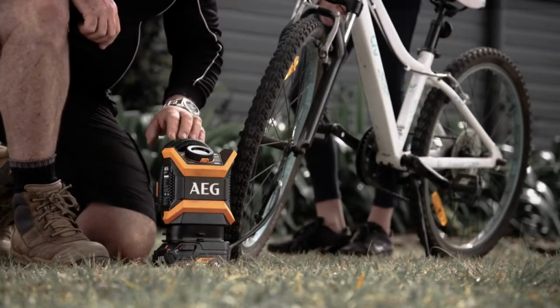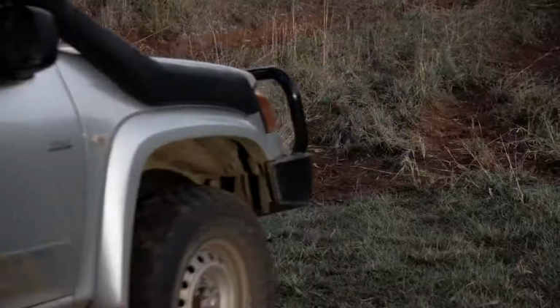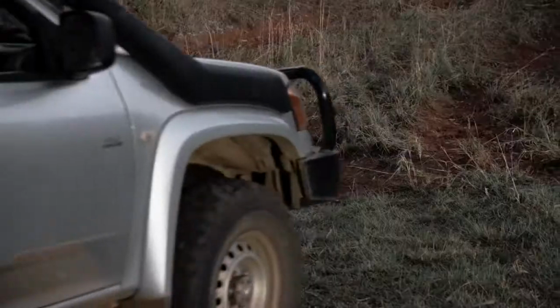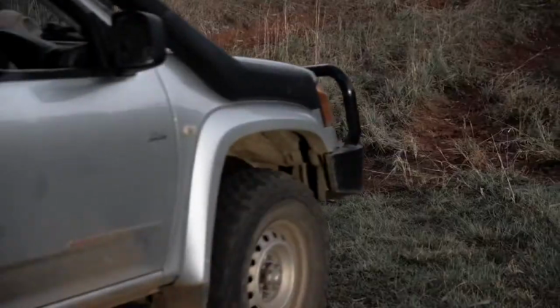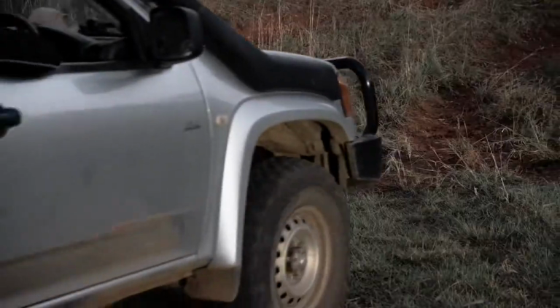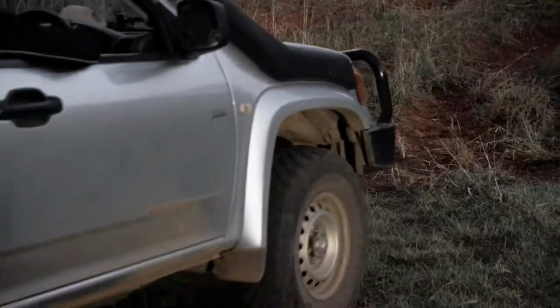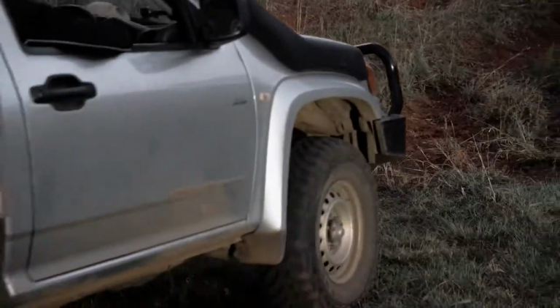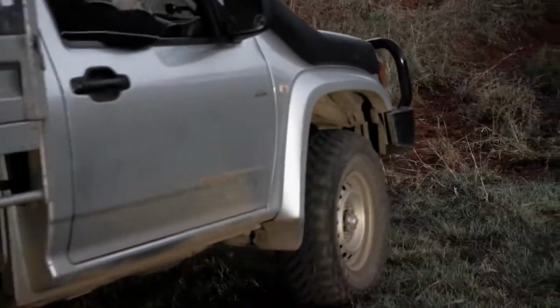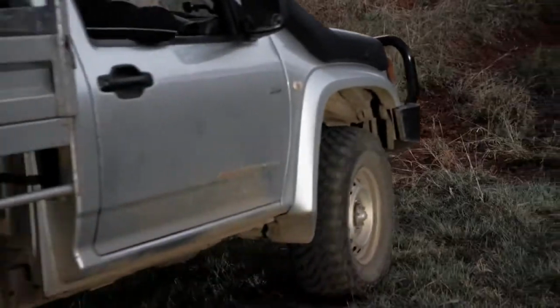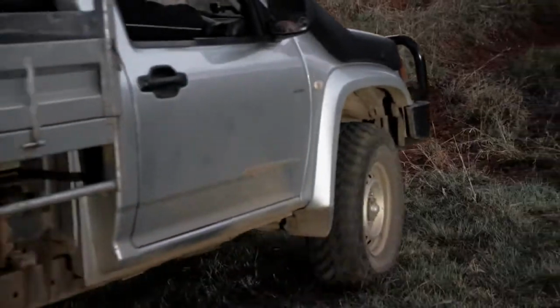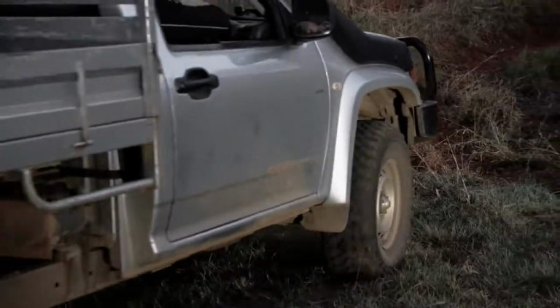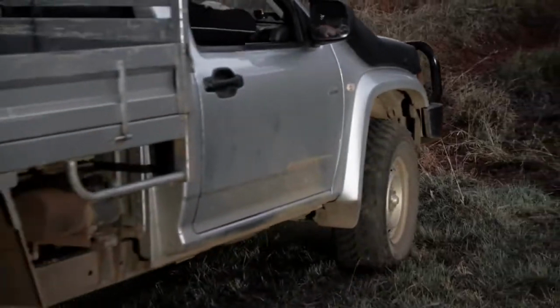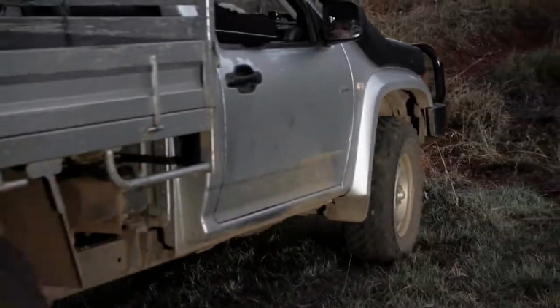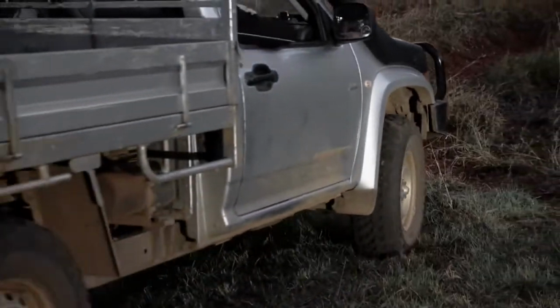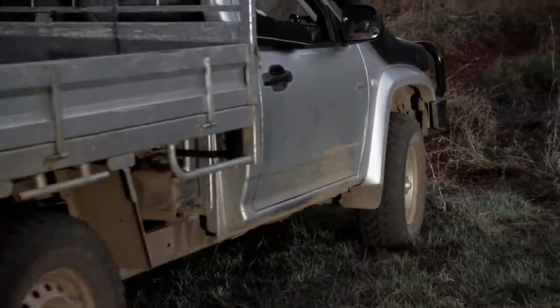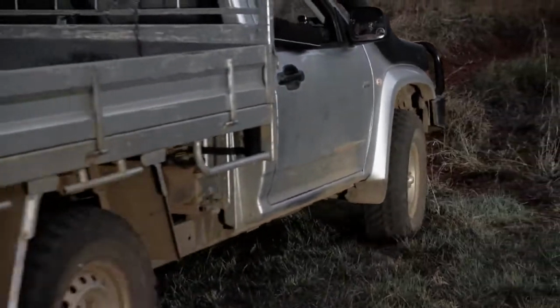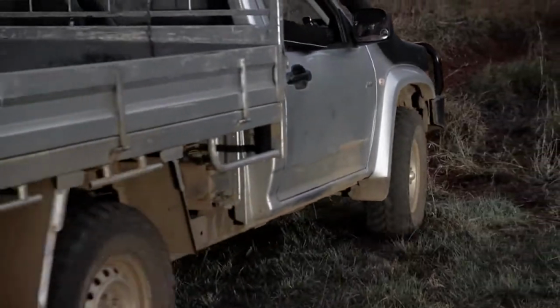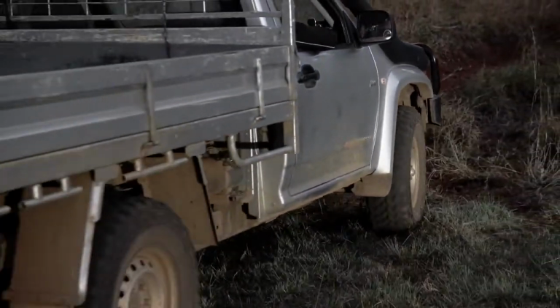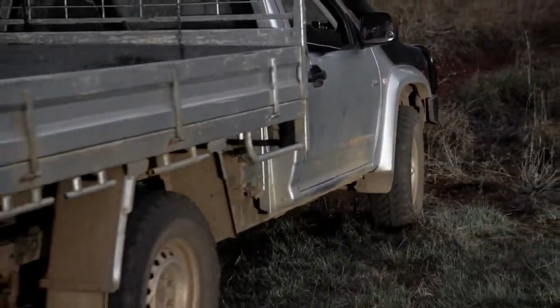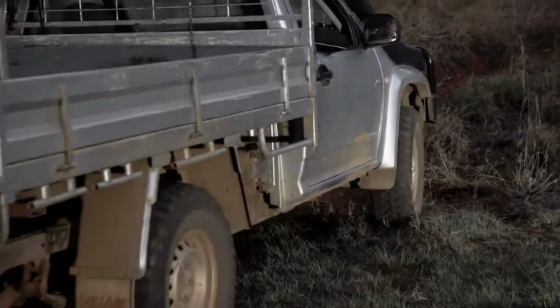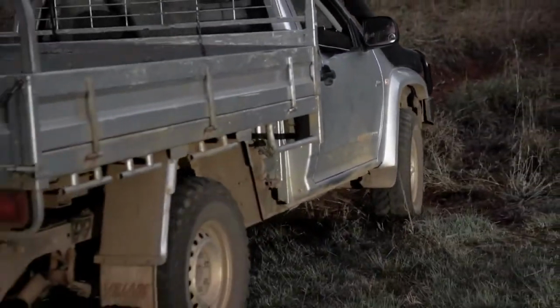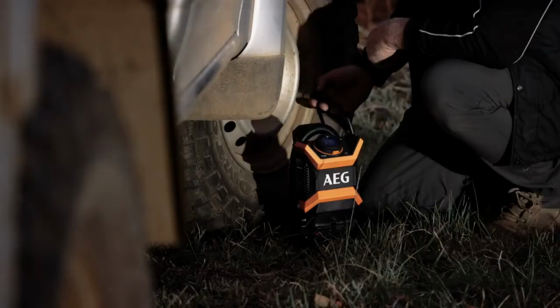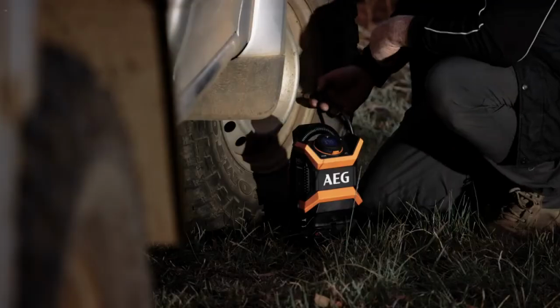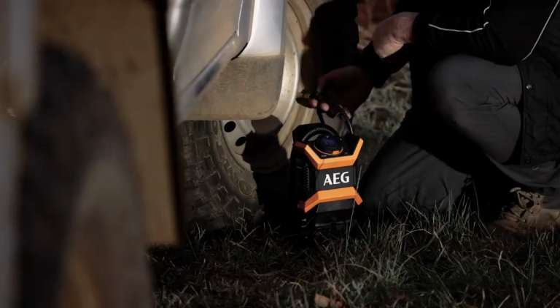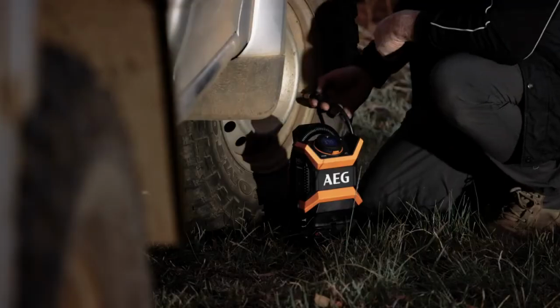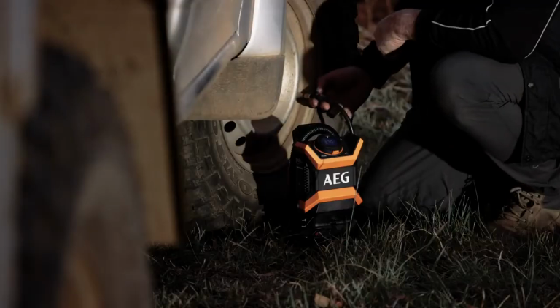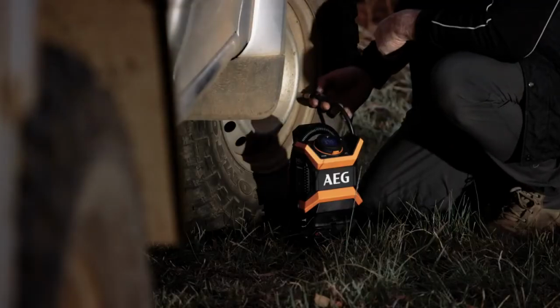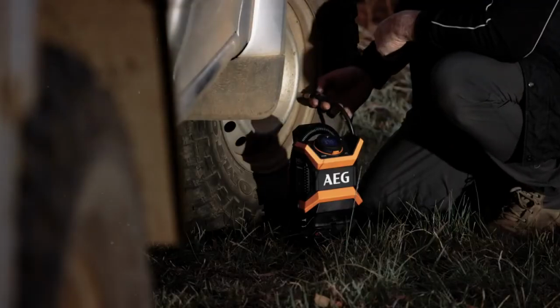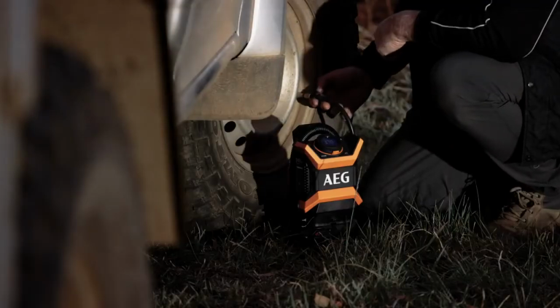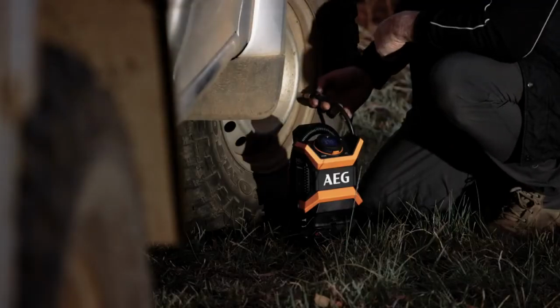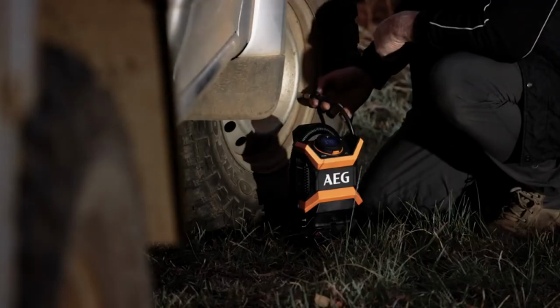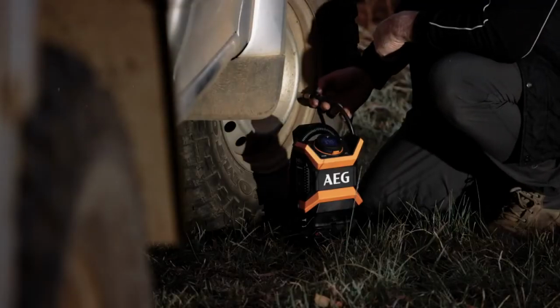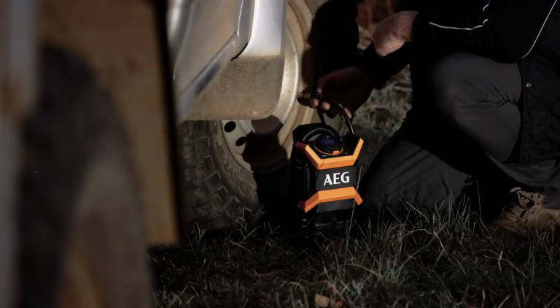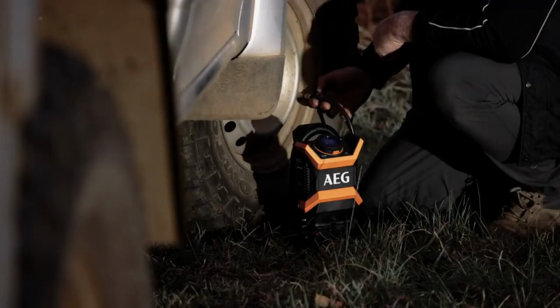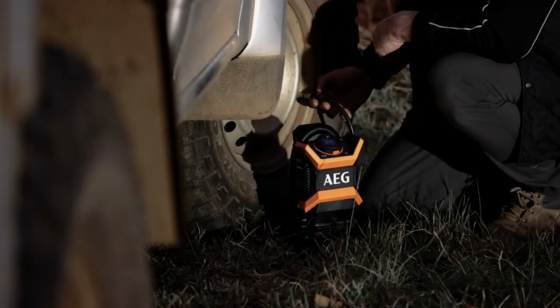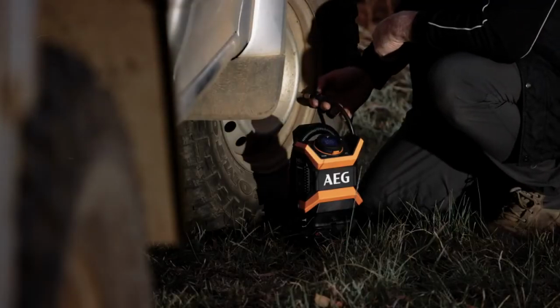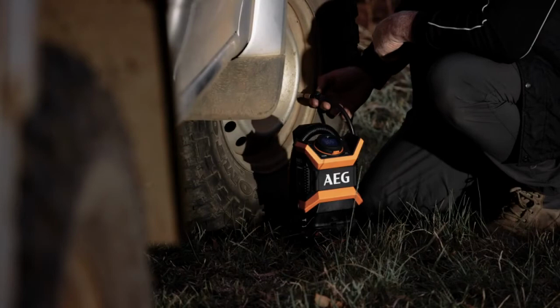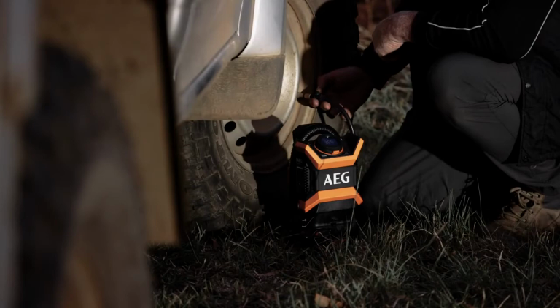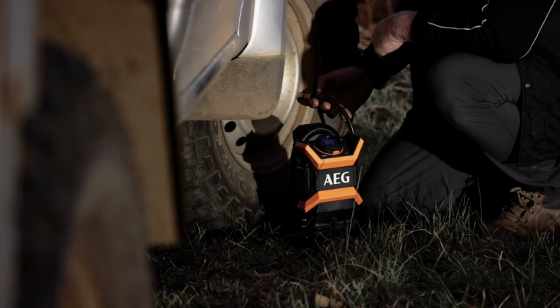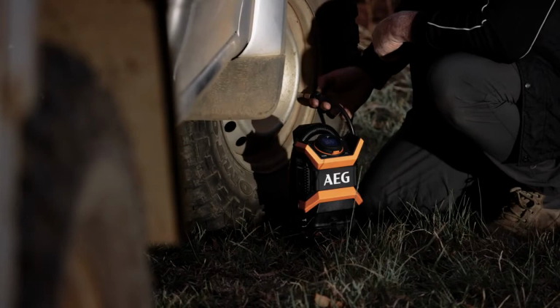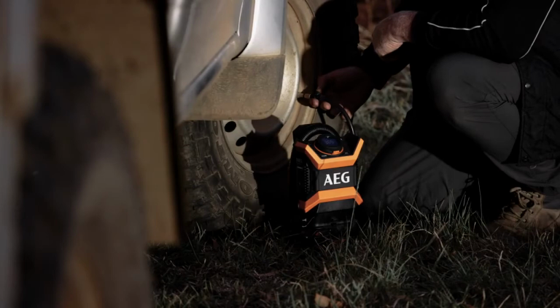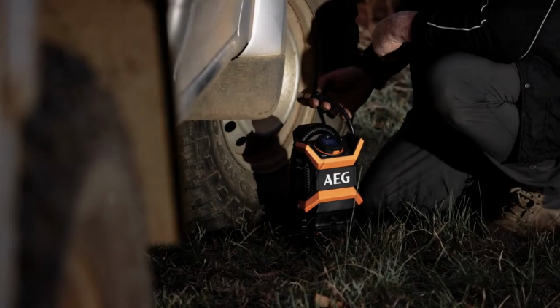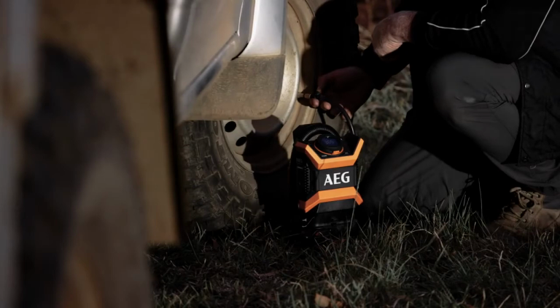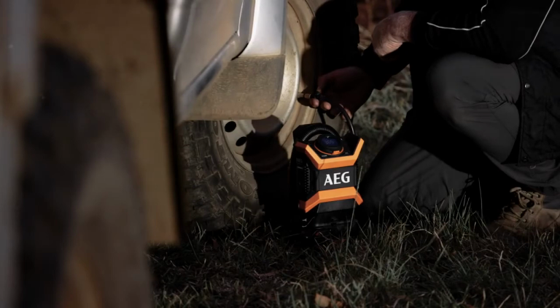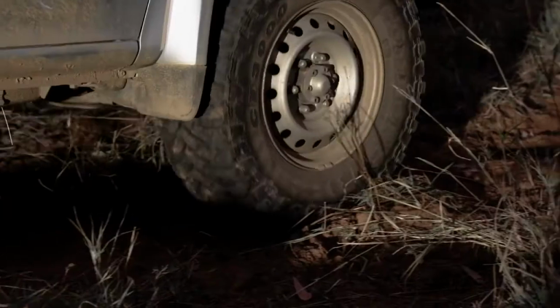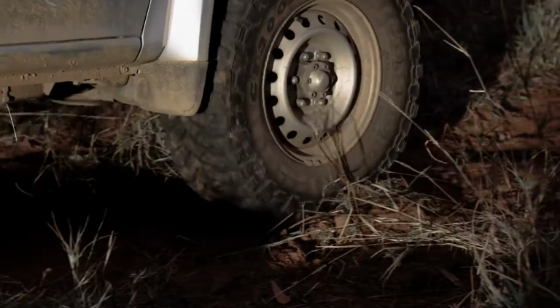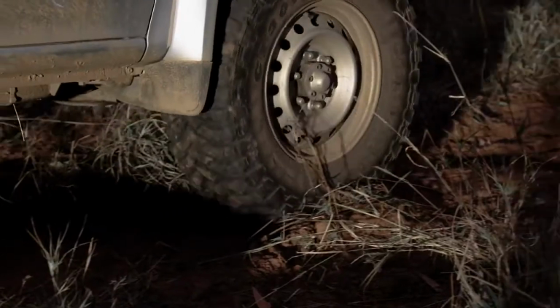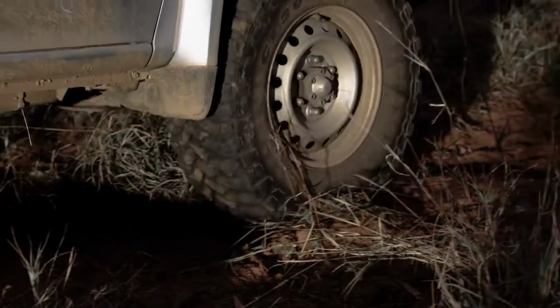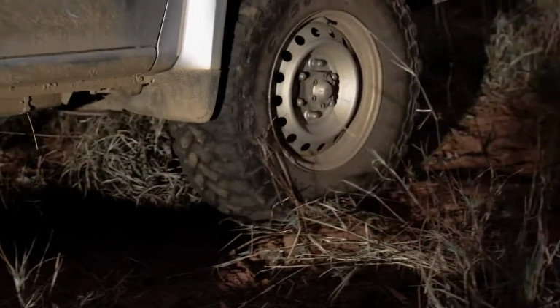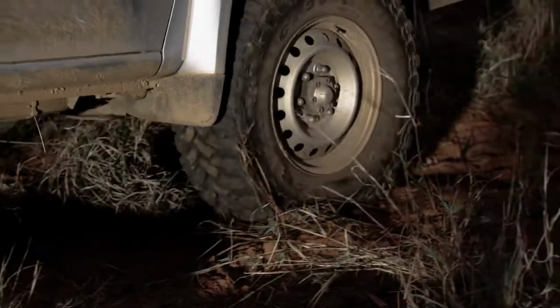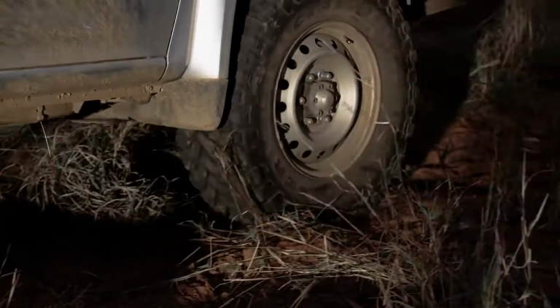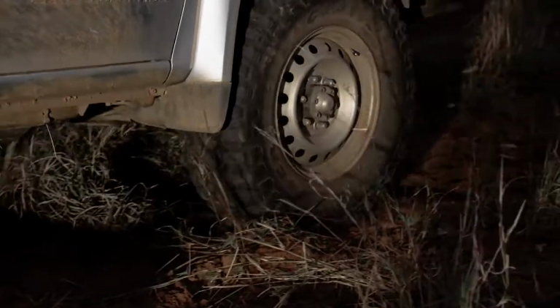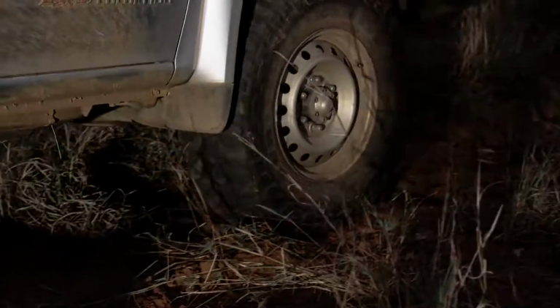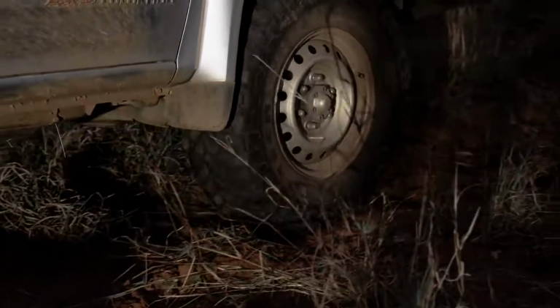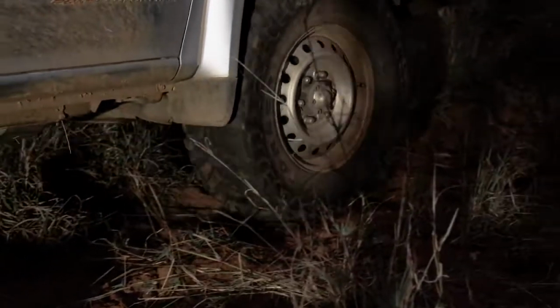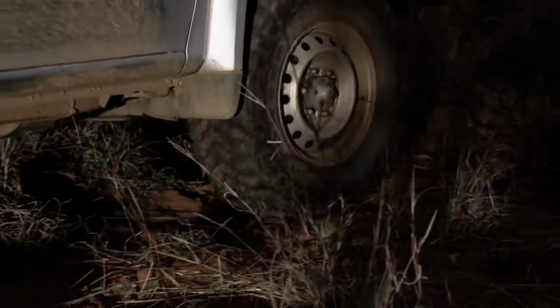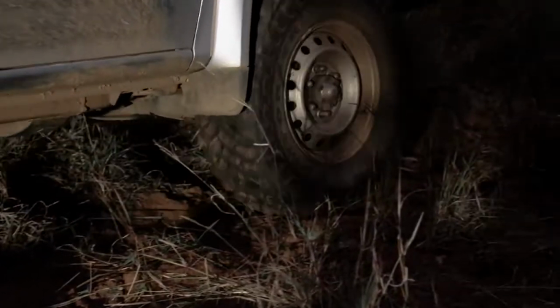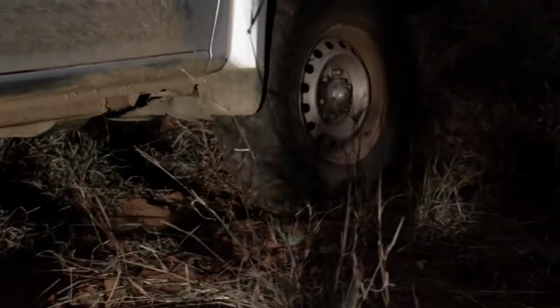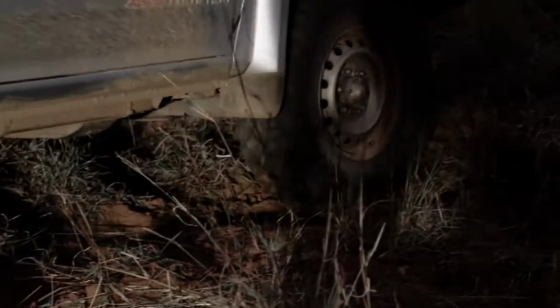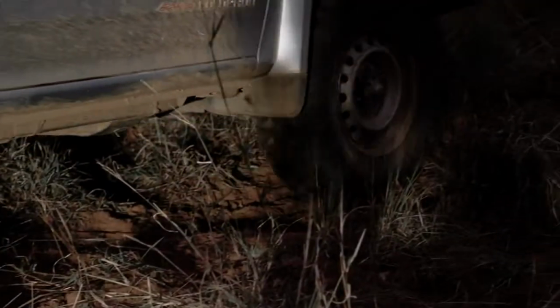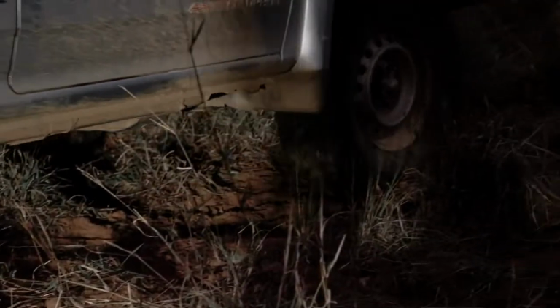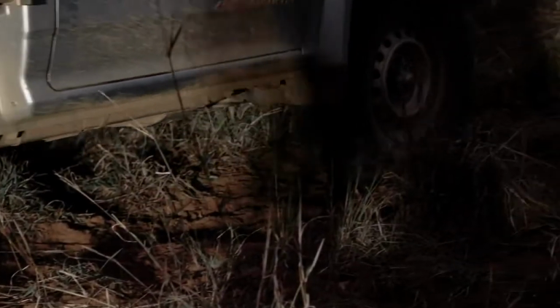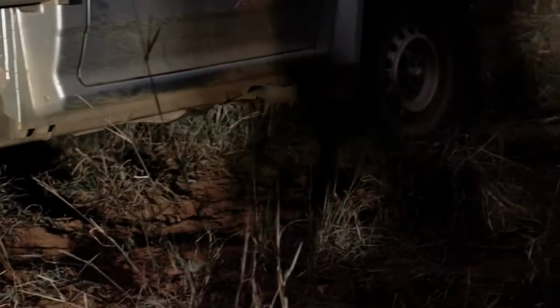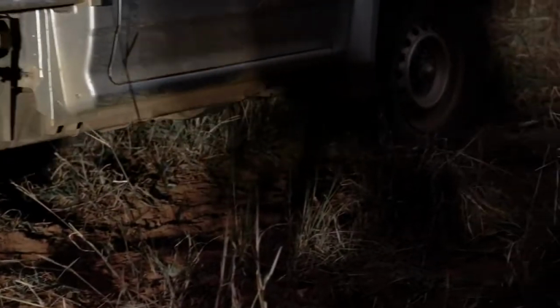It's great to have on hand when driving off road and you want to drop your tyre pressure for better grip, and then pump them up again when you're back on bitumen.